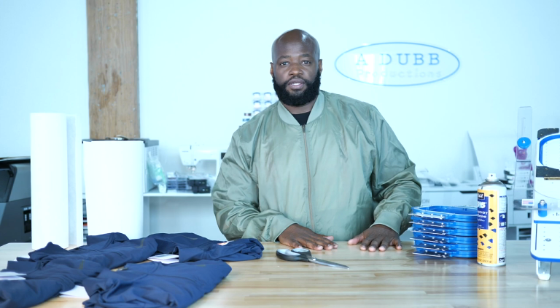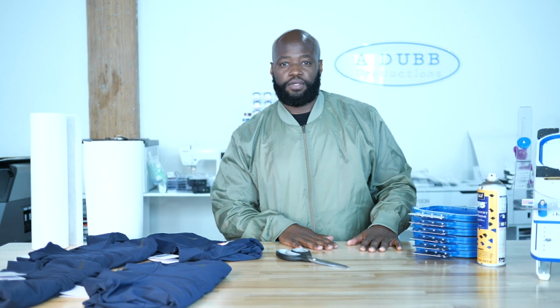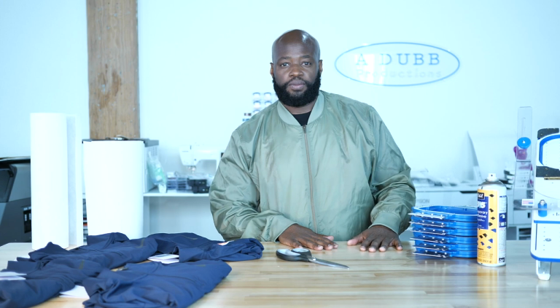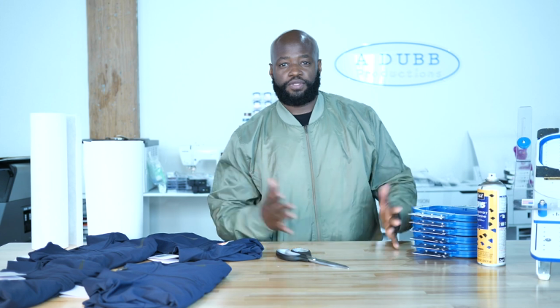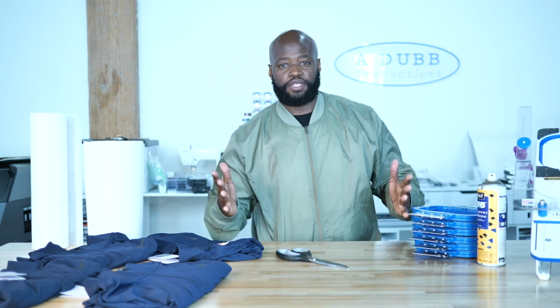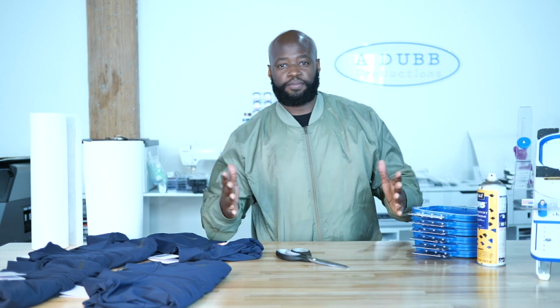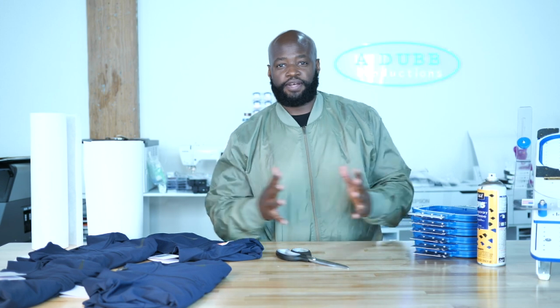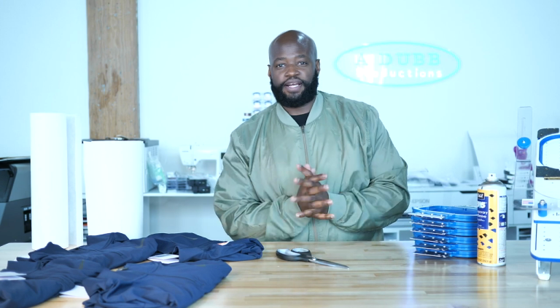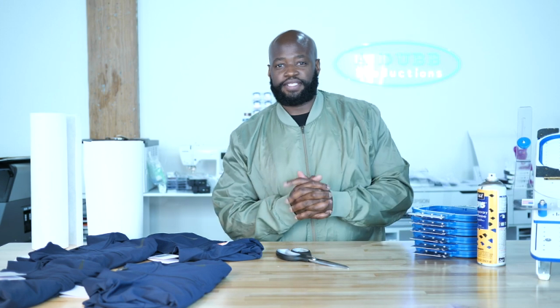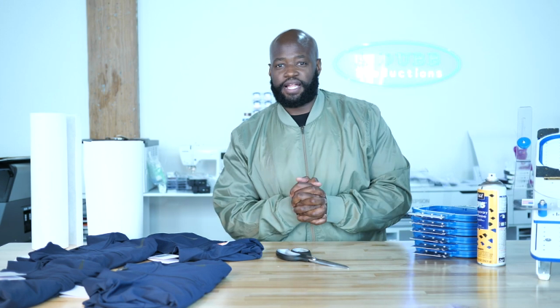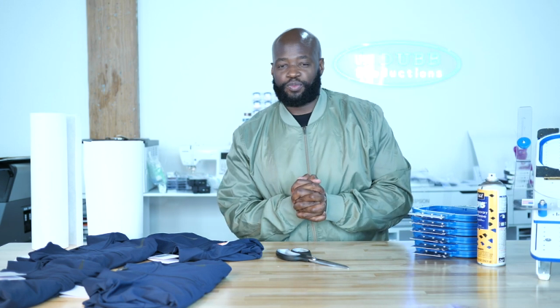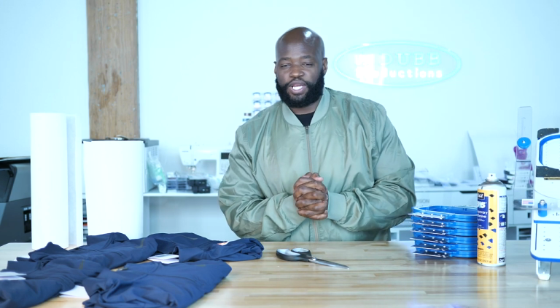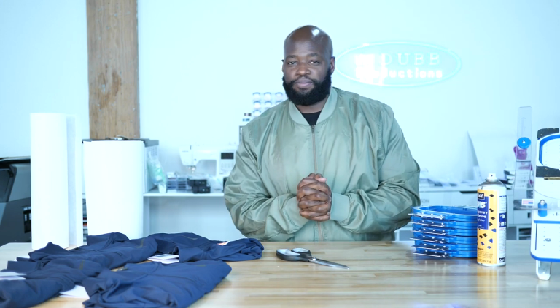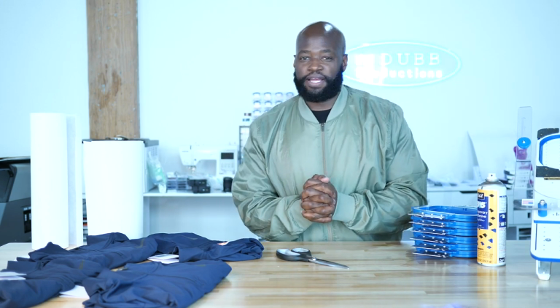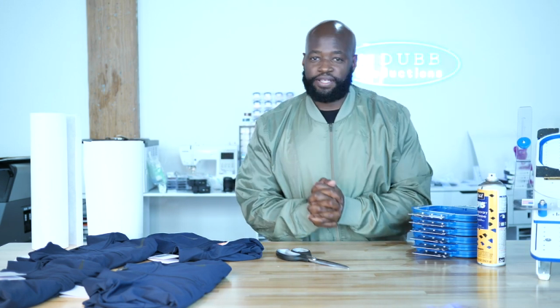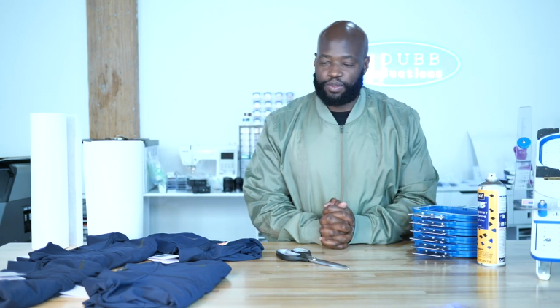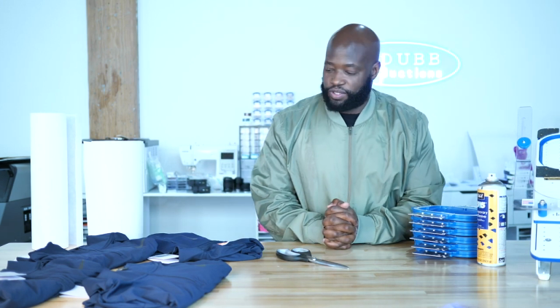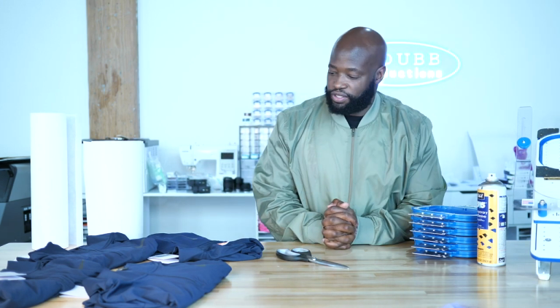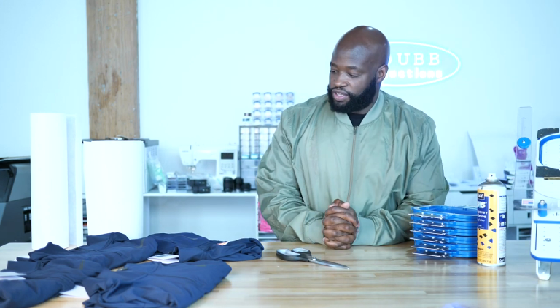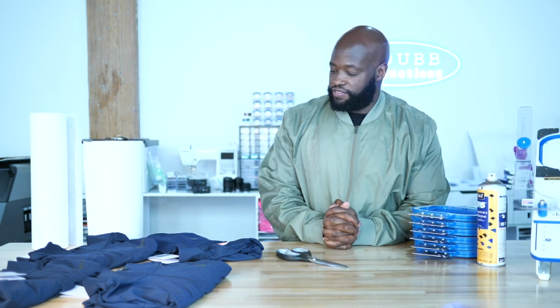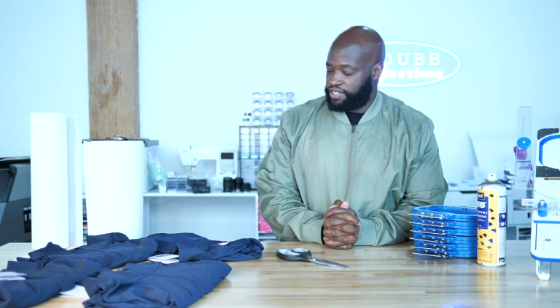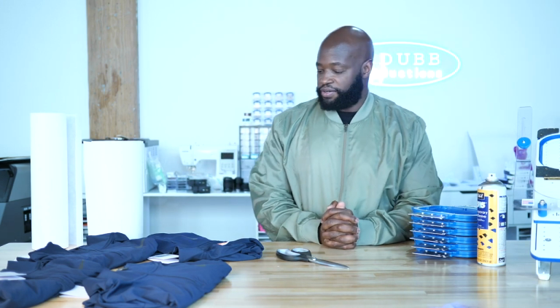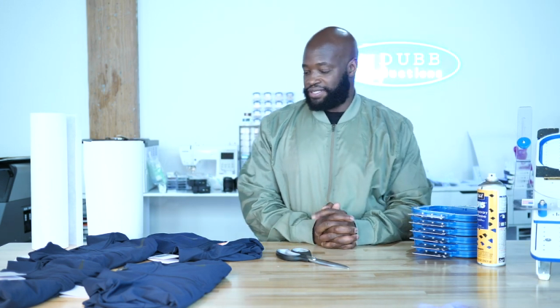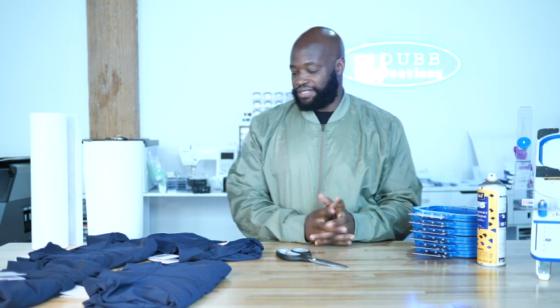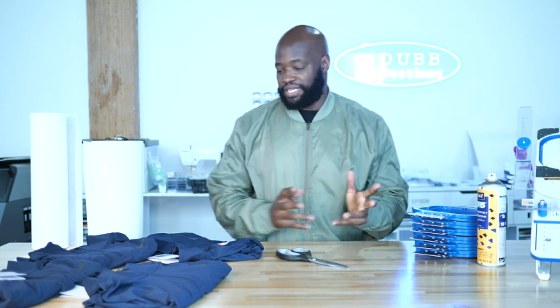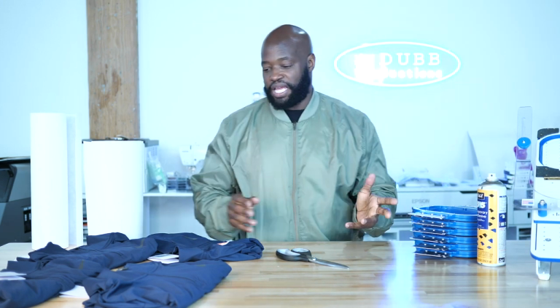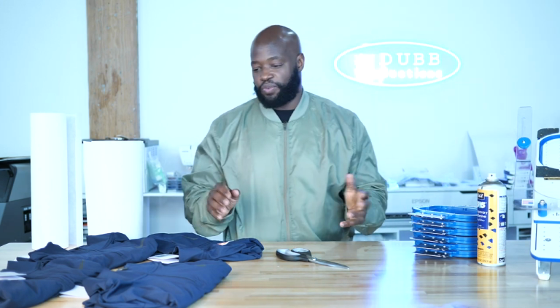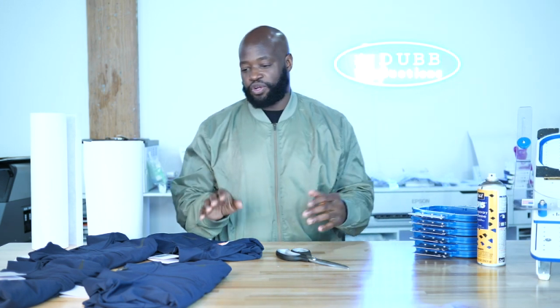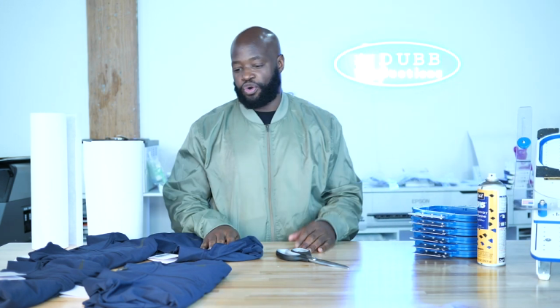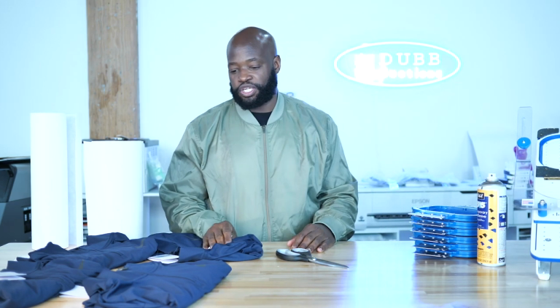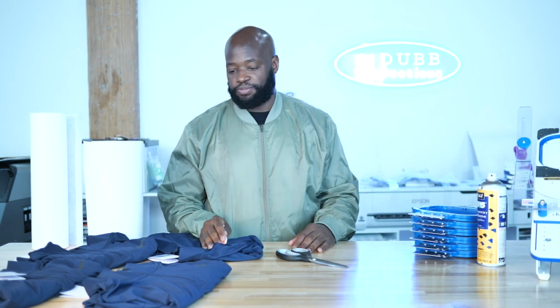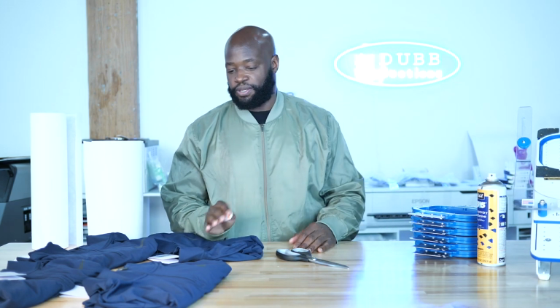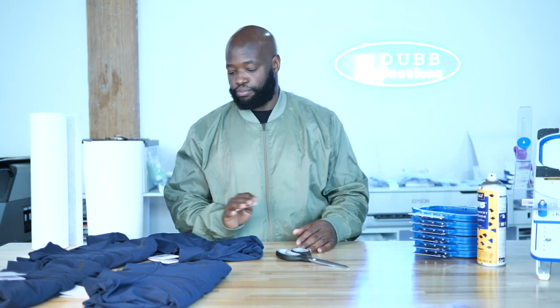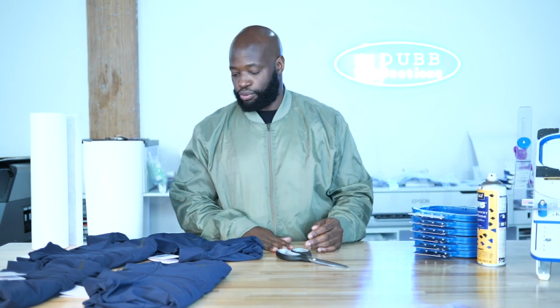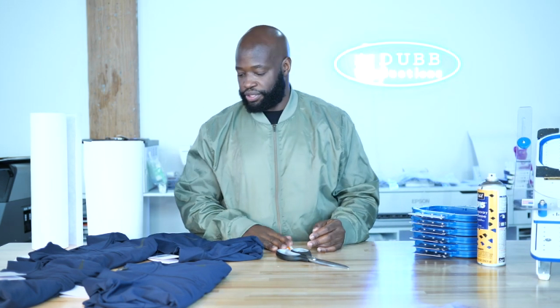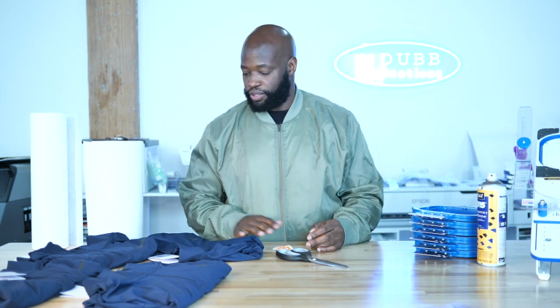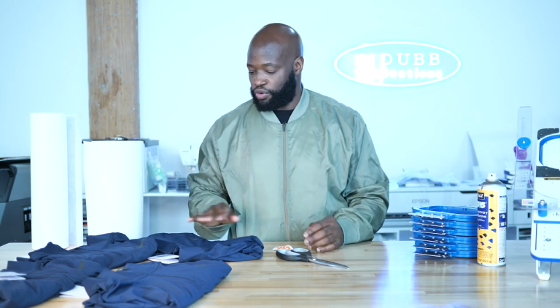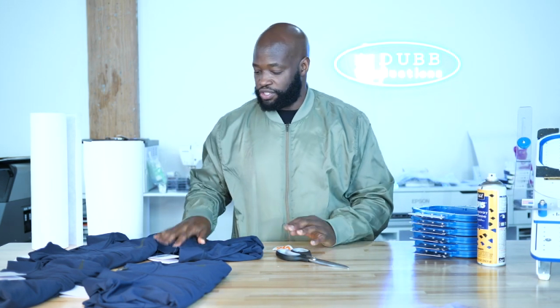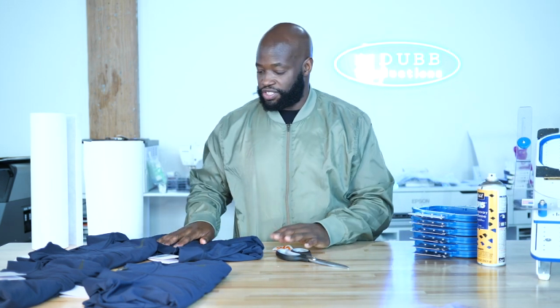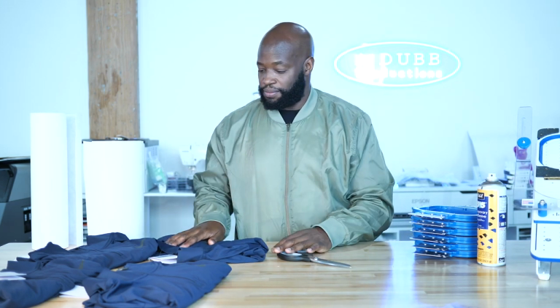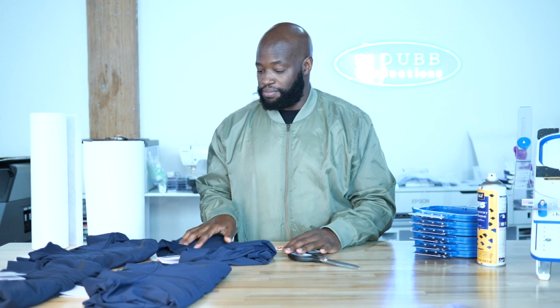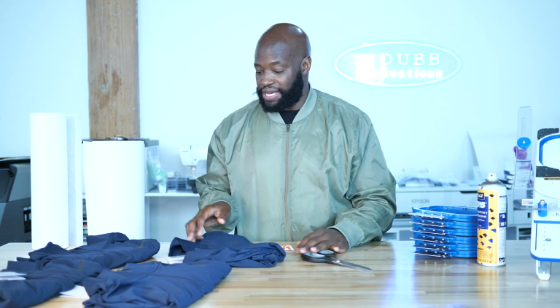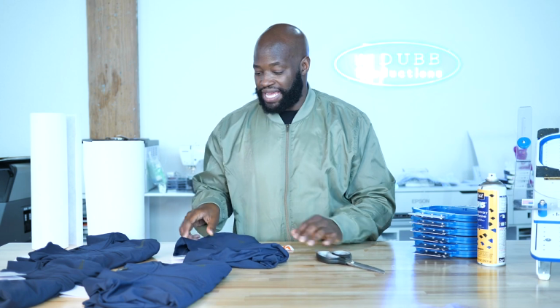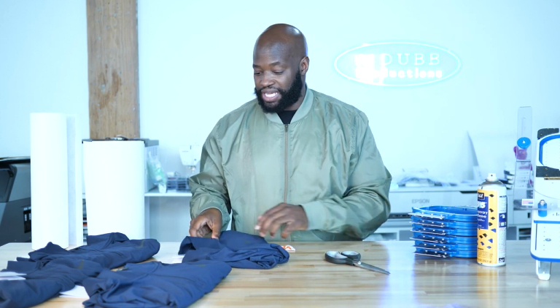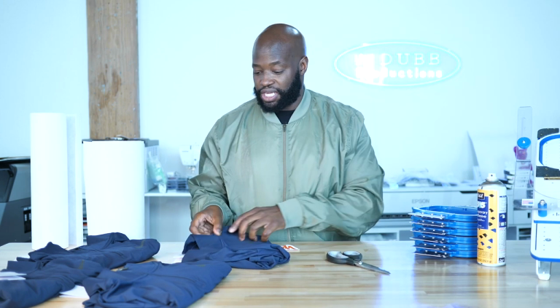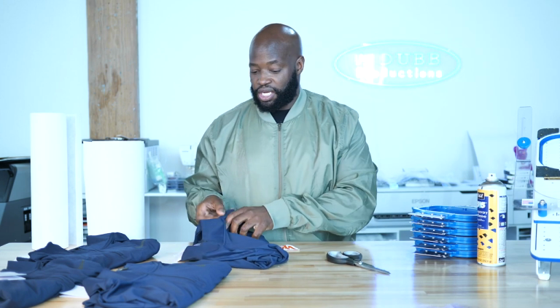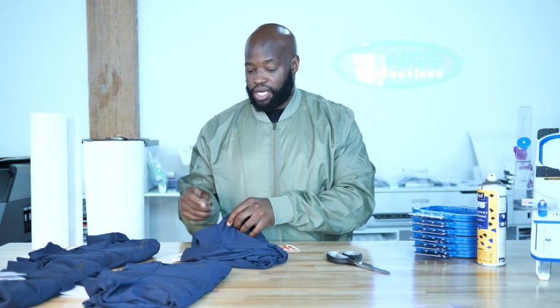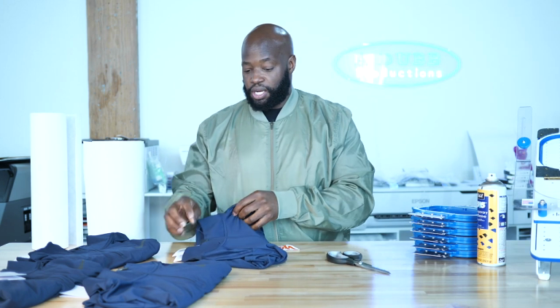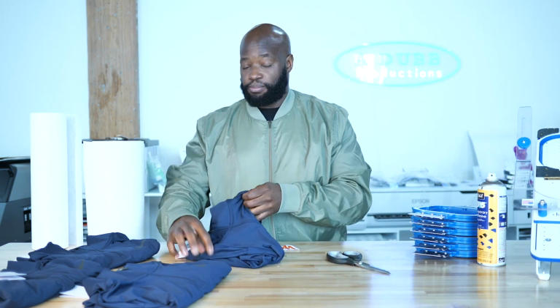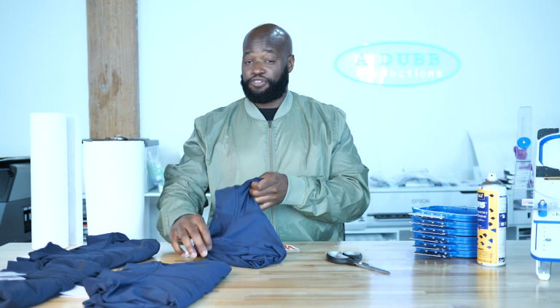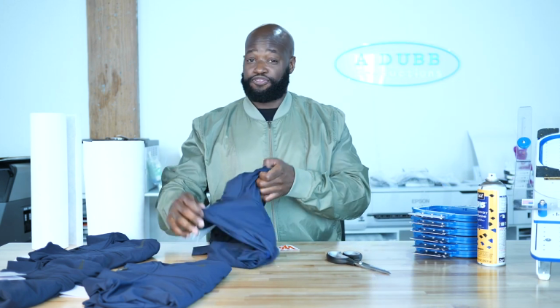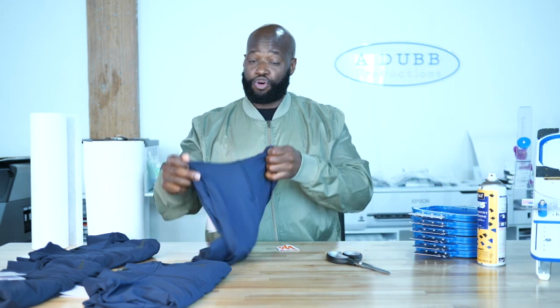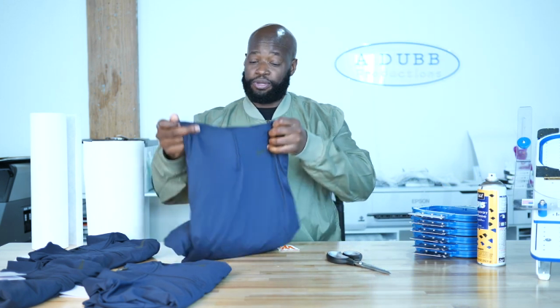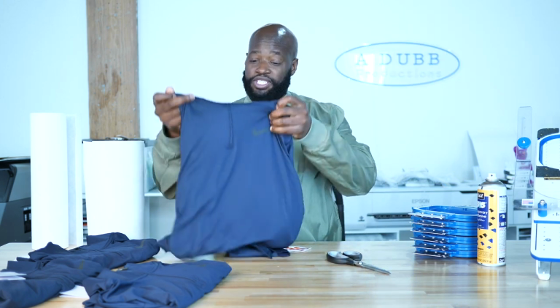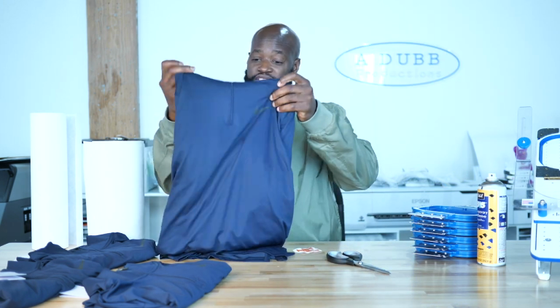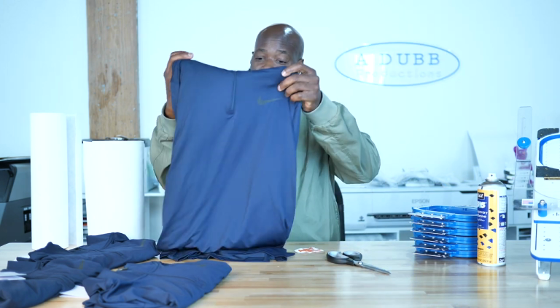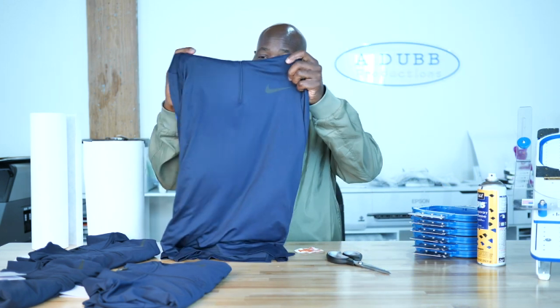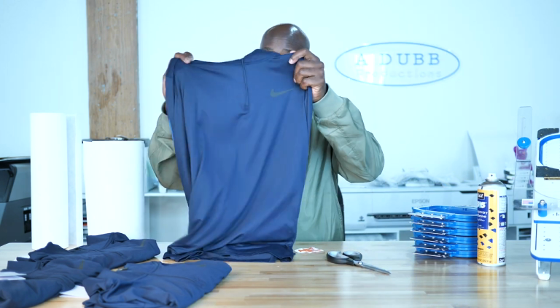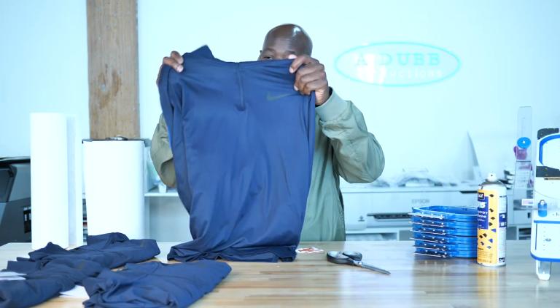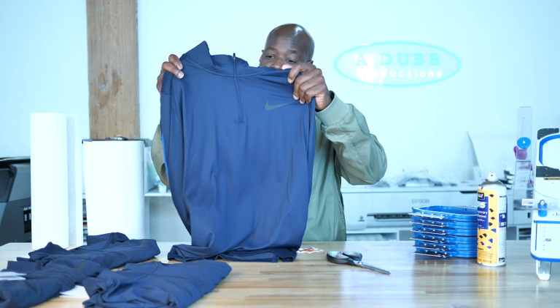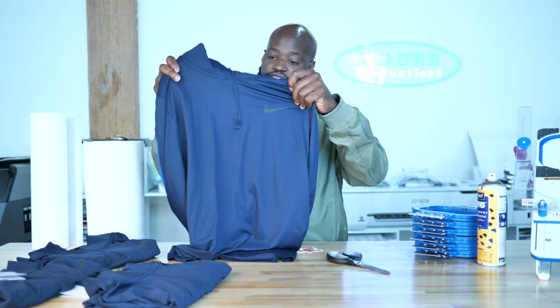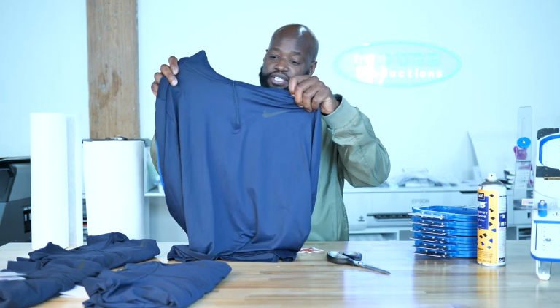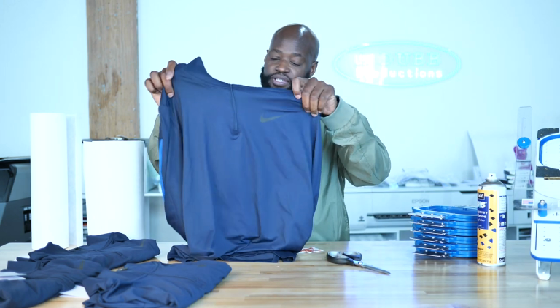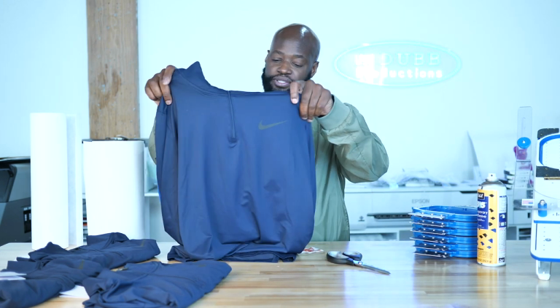What's up guys, Alan Wade back again with another video. Today we're going to be embroidering on some Nike Performance Fleece material.